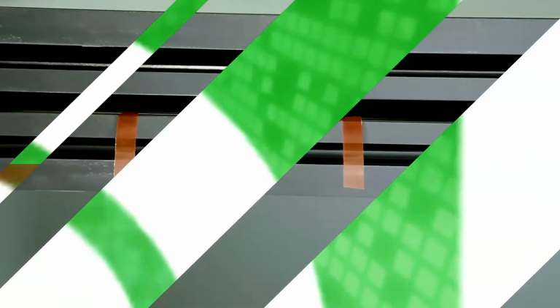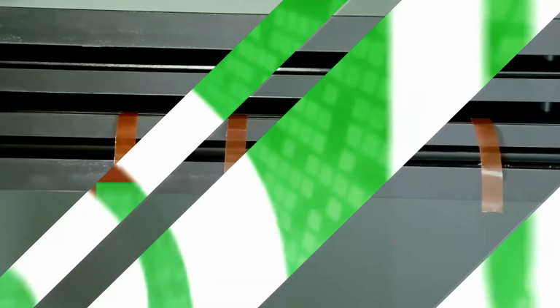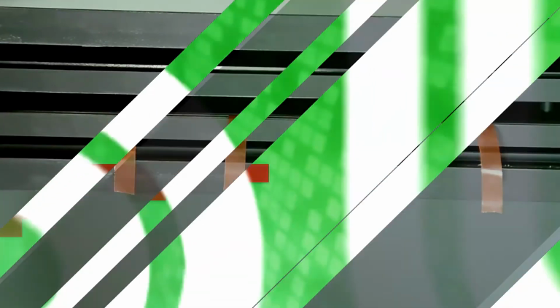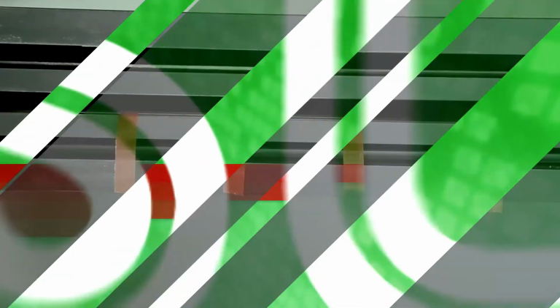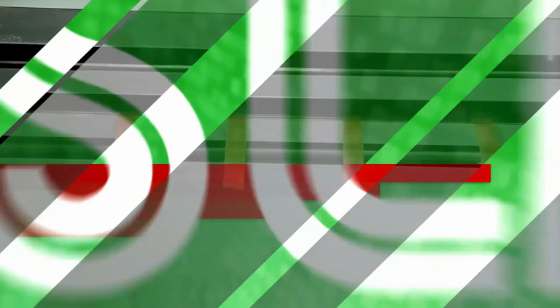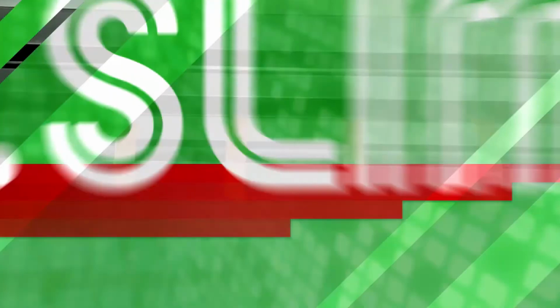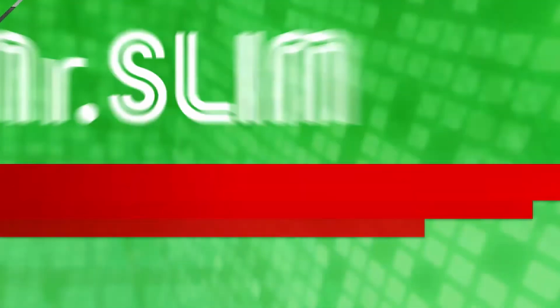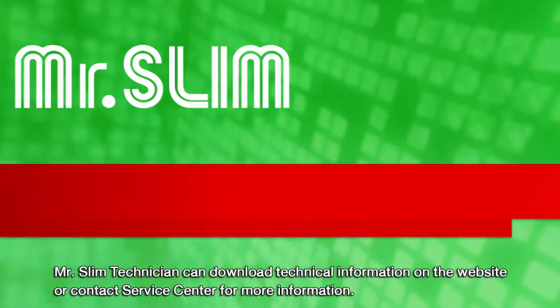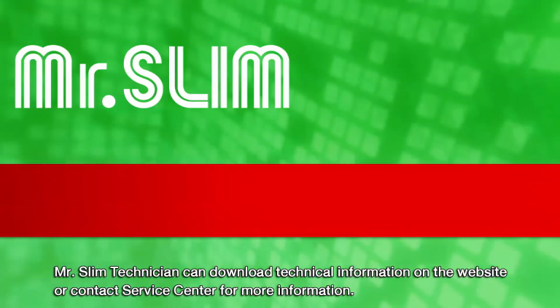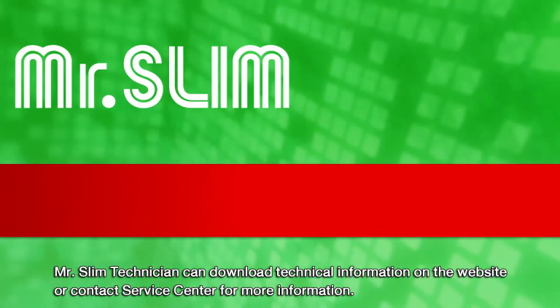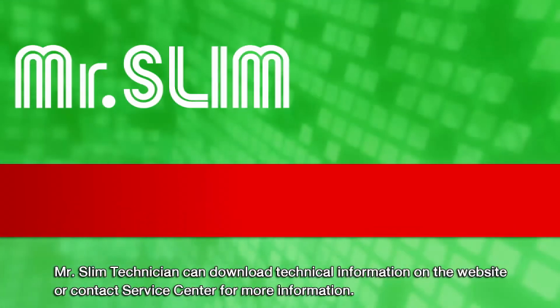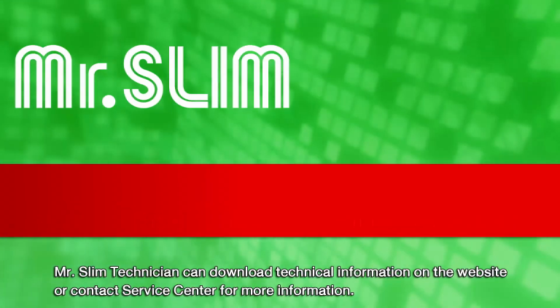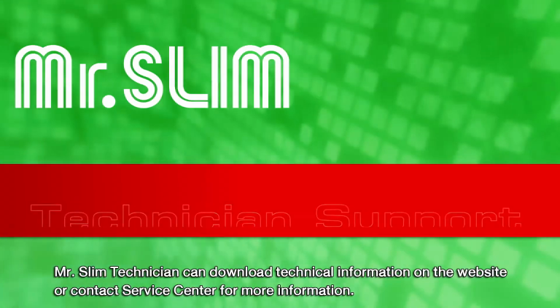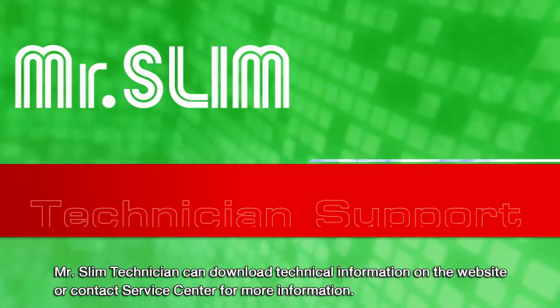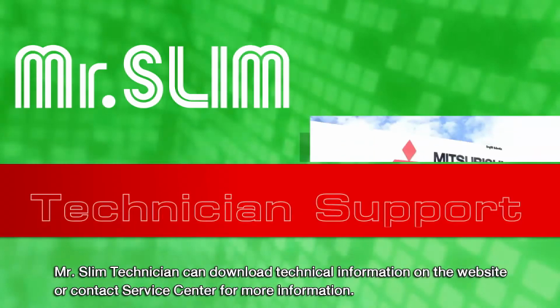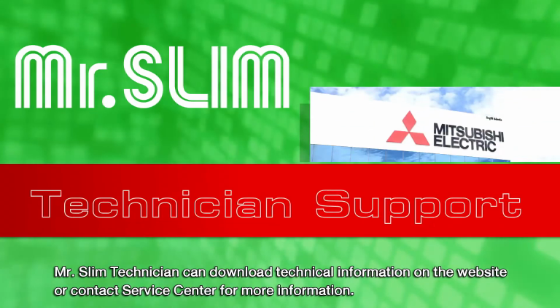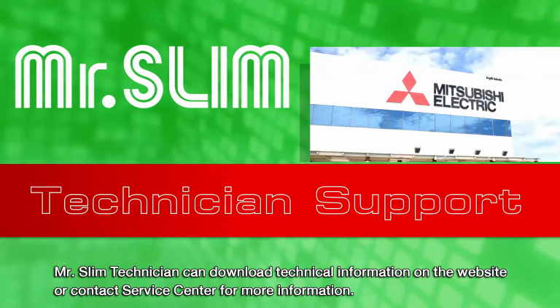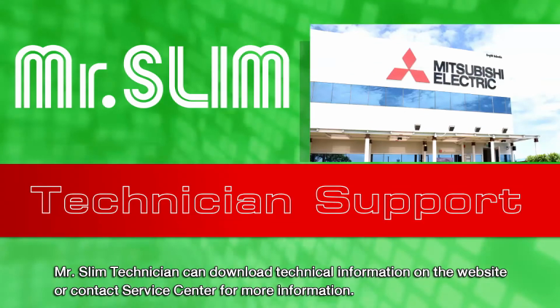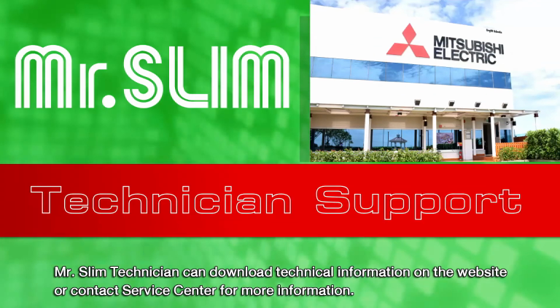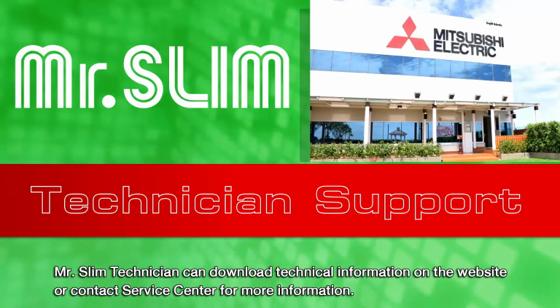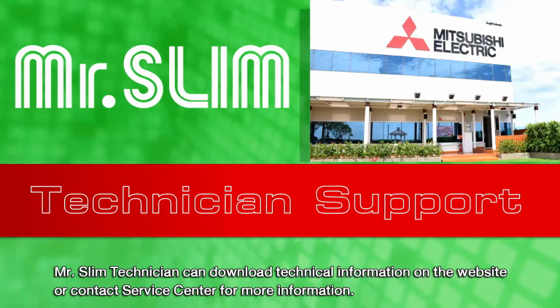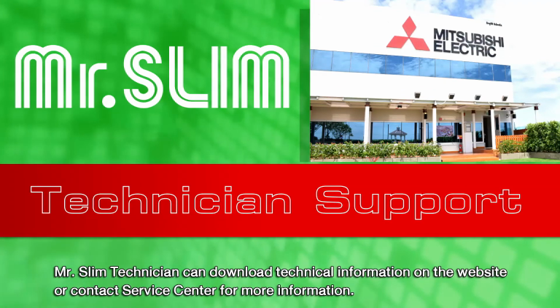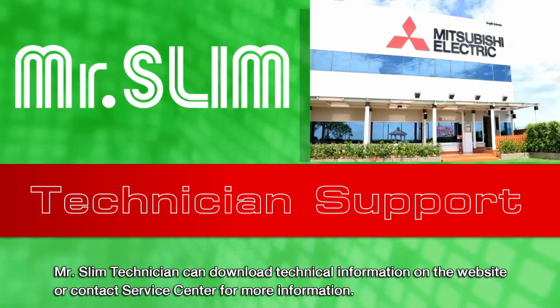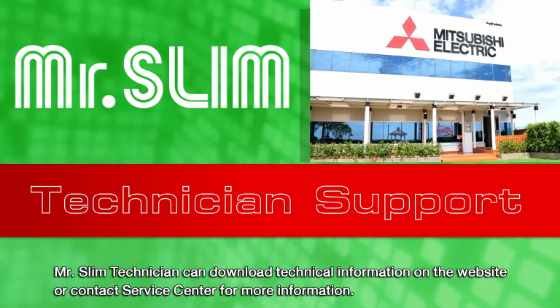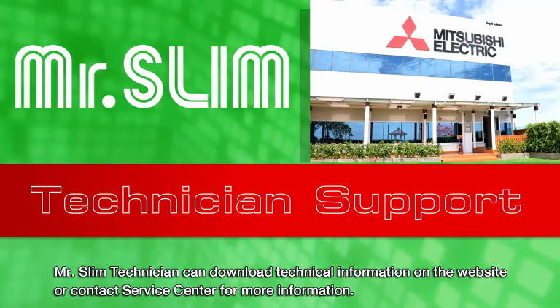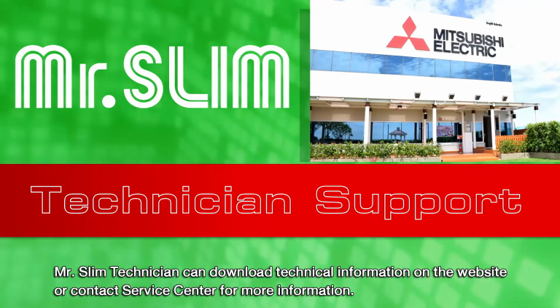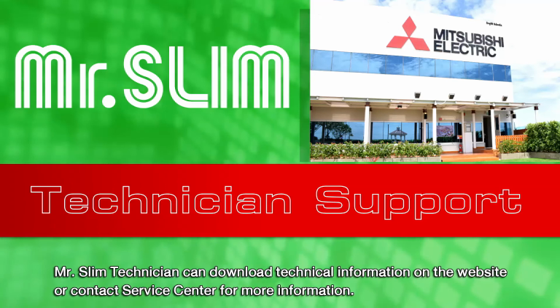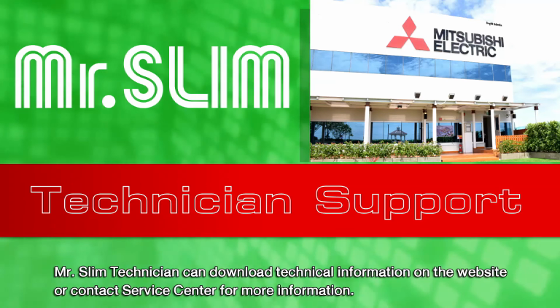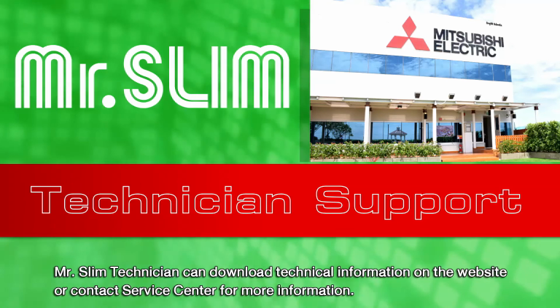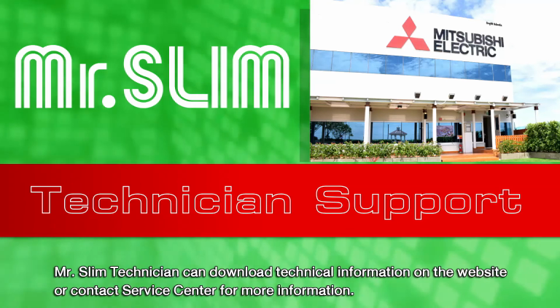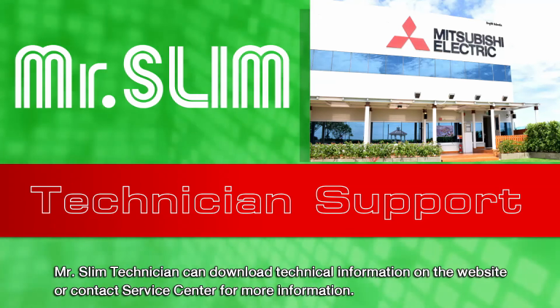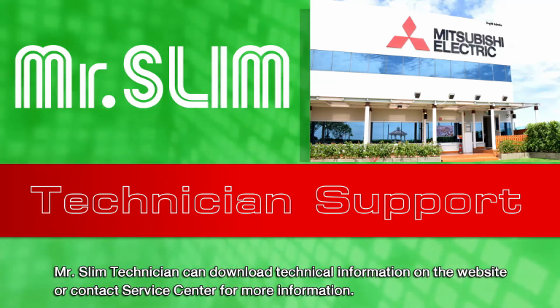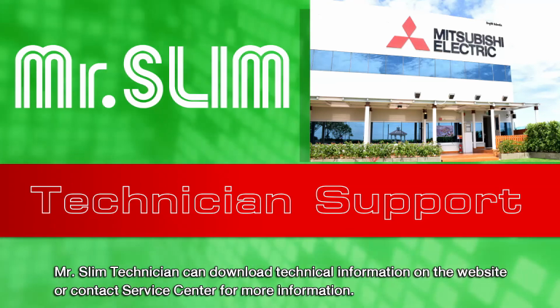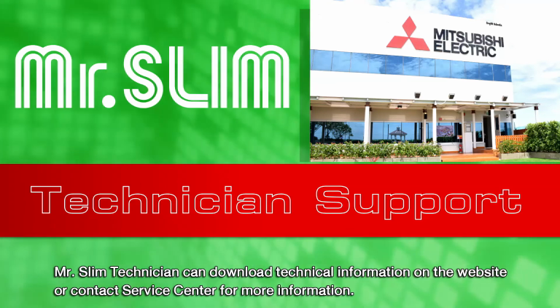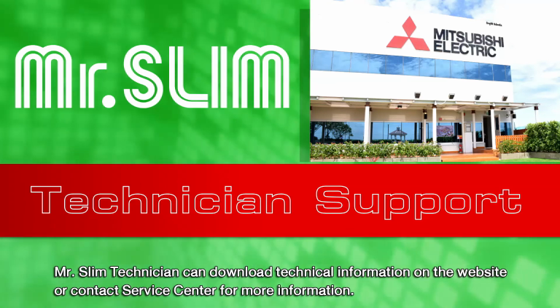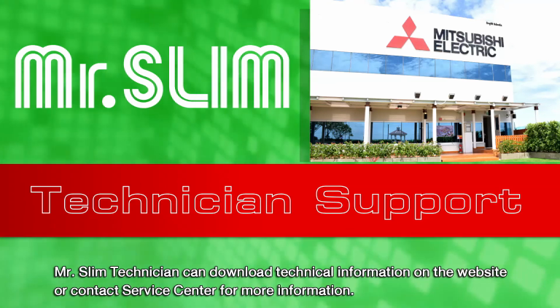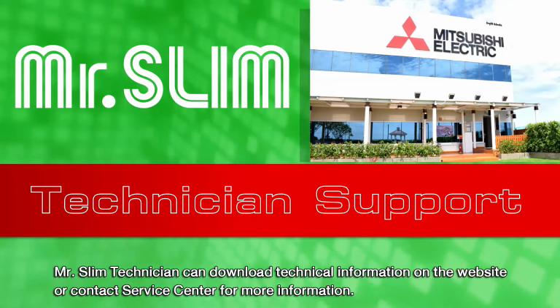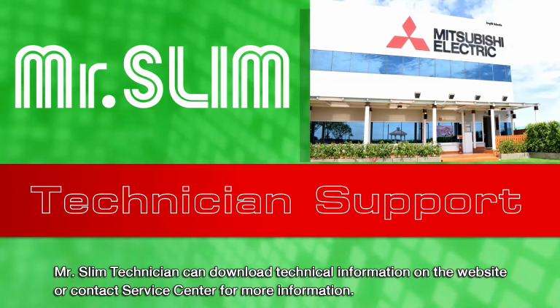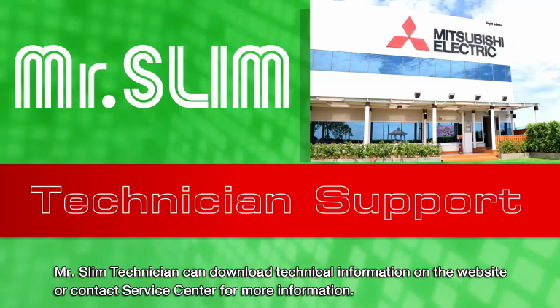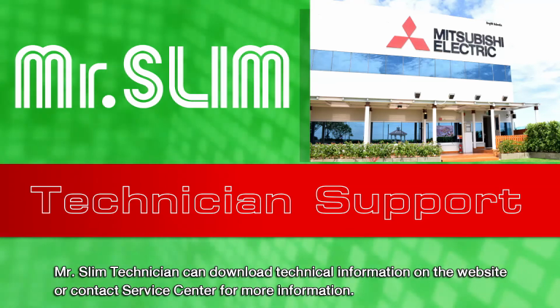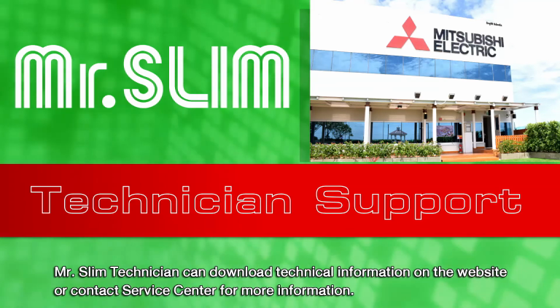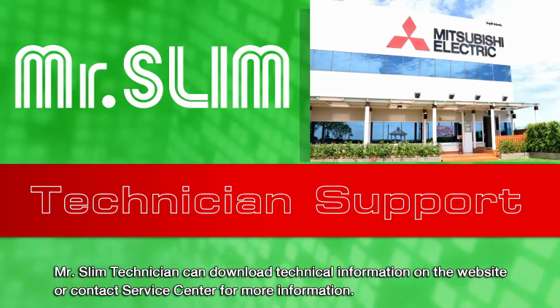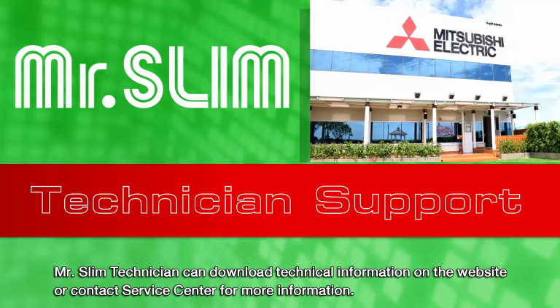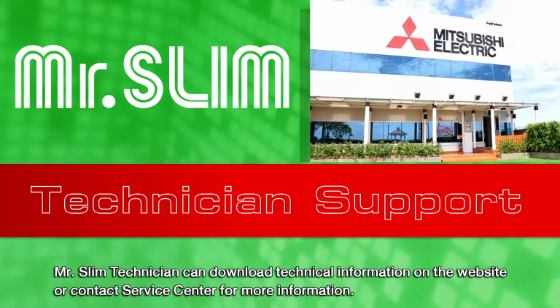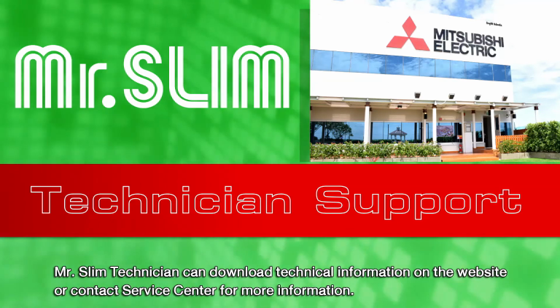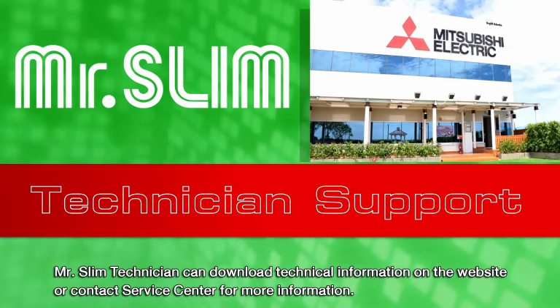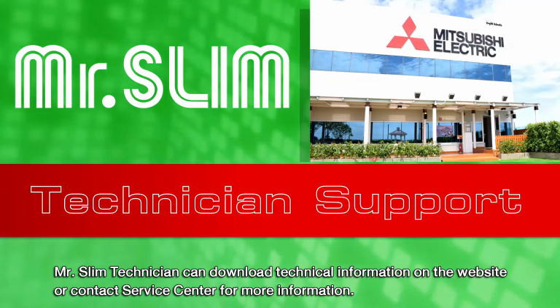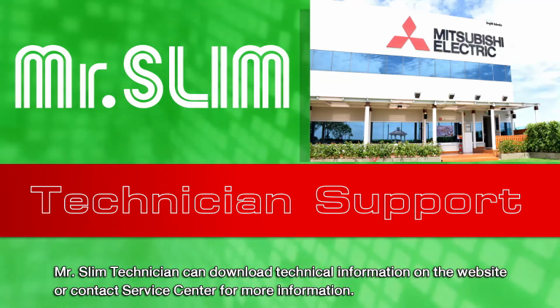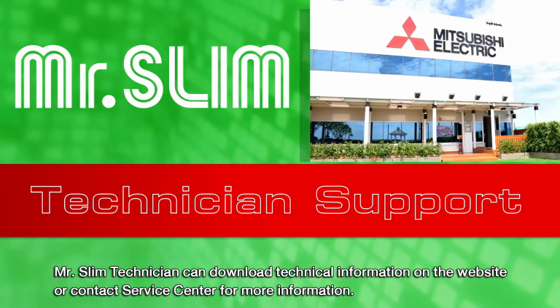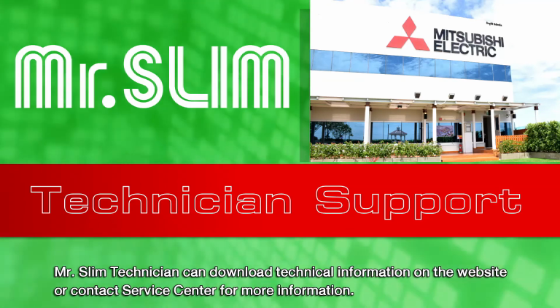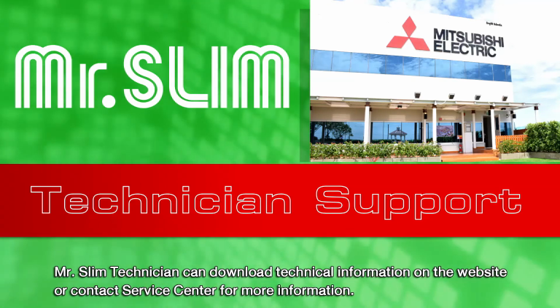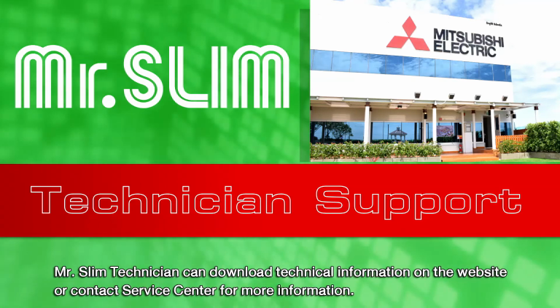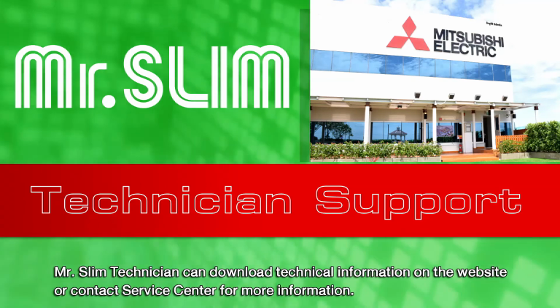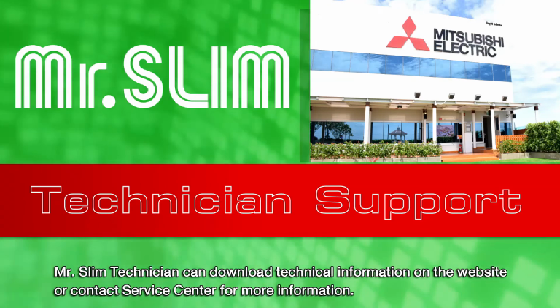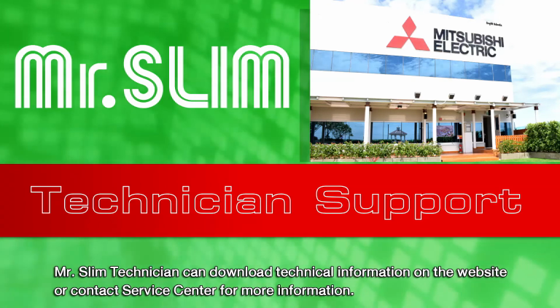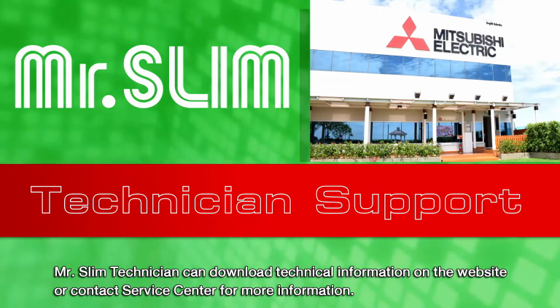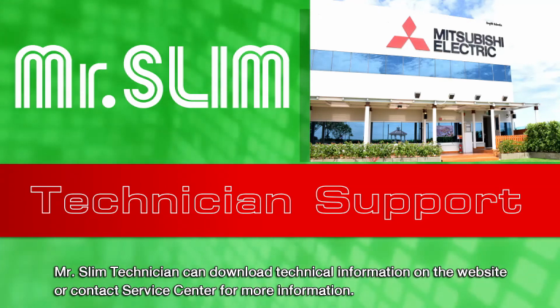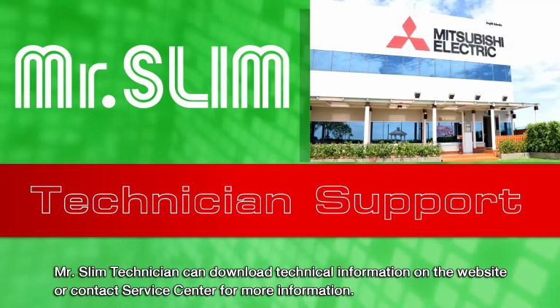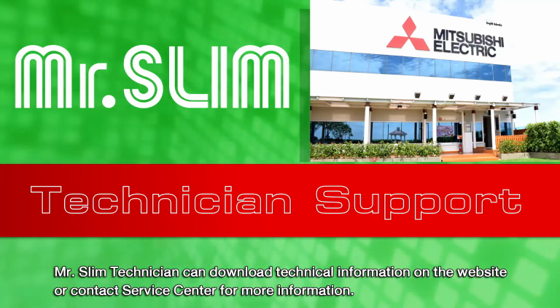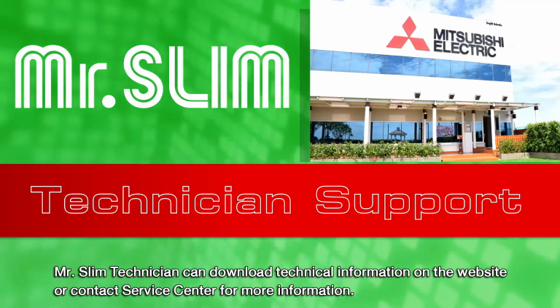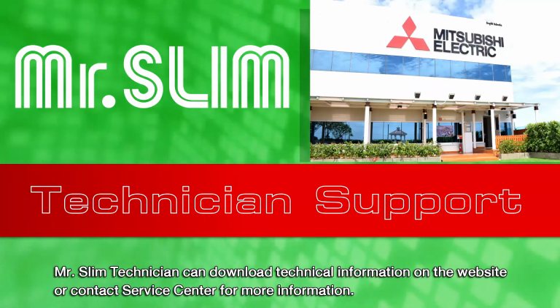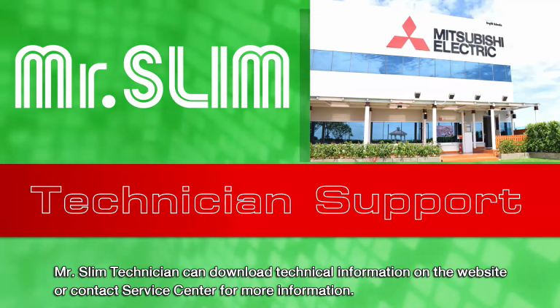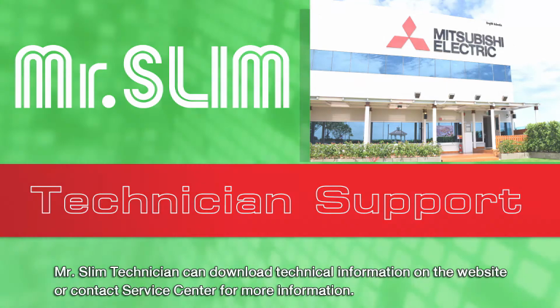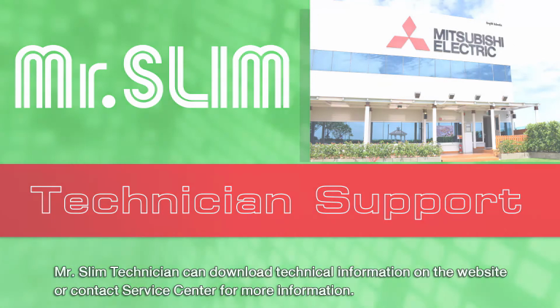Mr. Slim technicians can download technical information on the website or contact the Service Center for more information.